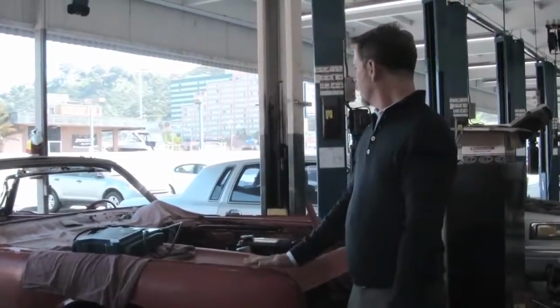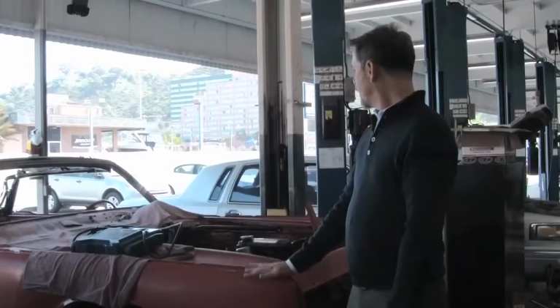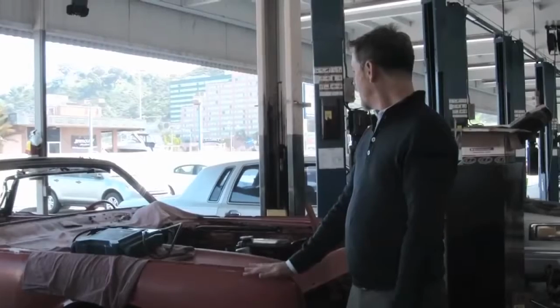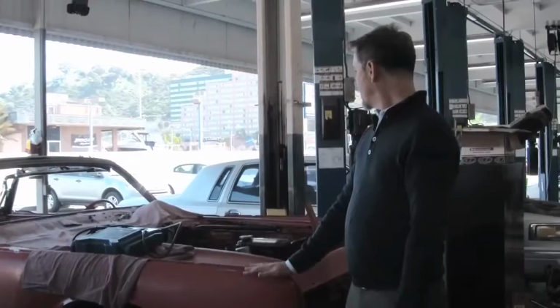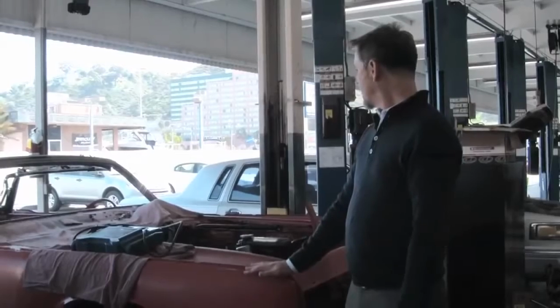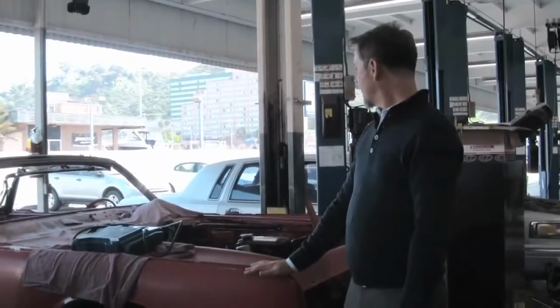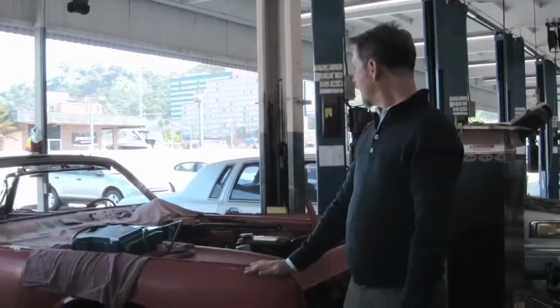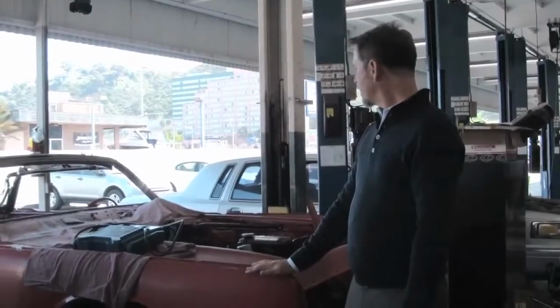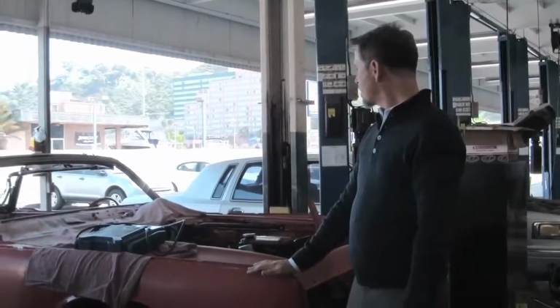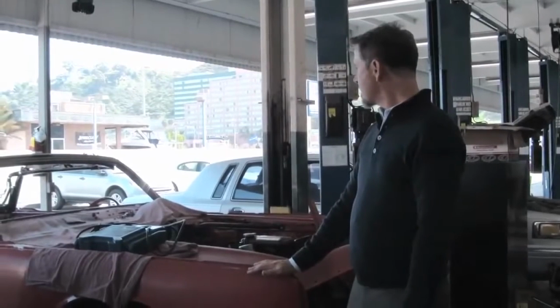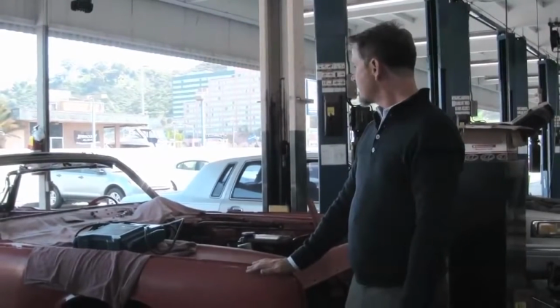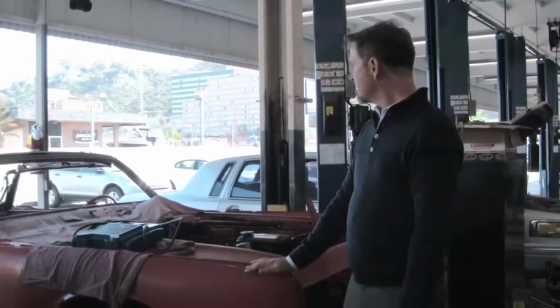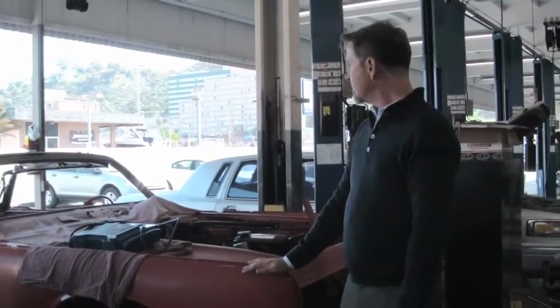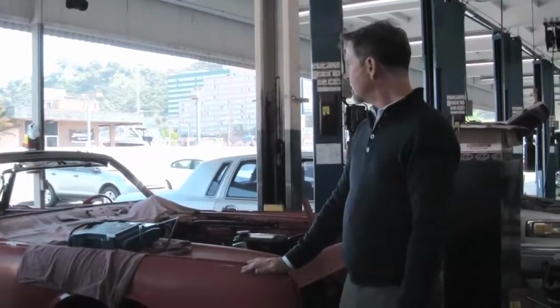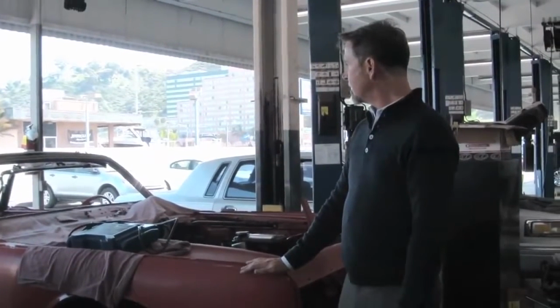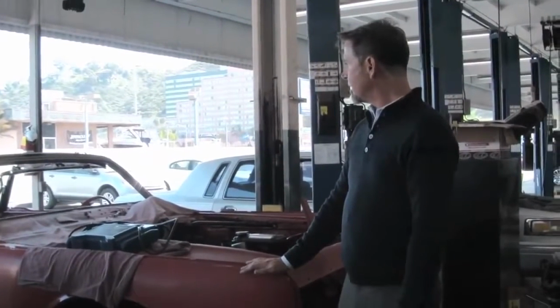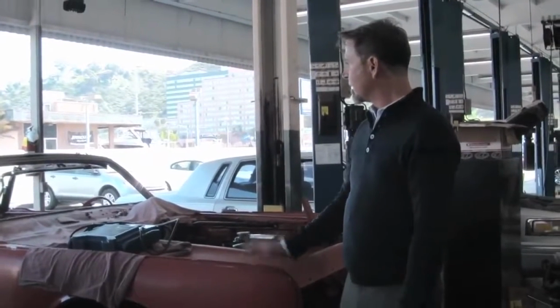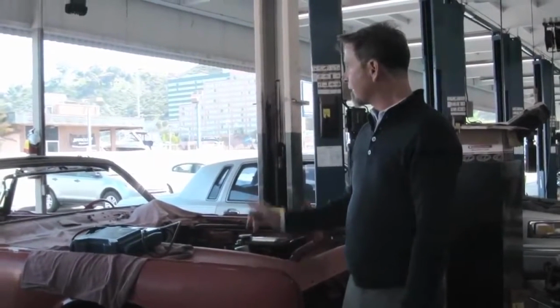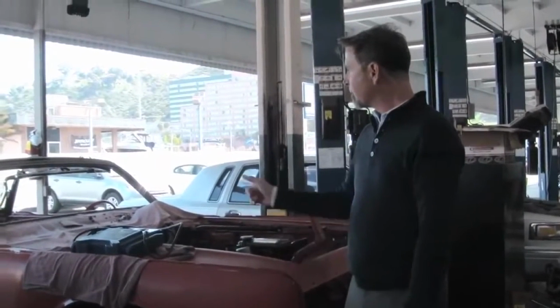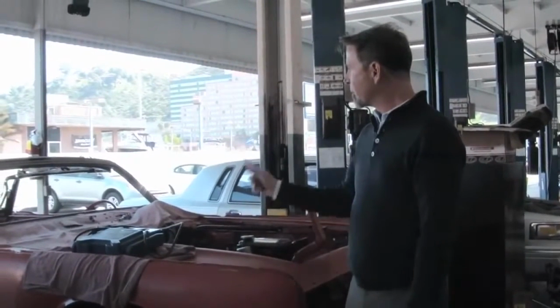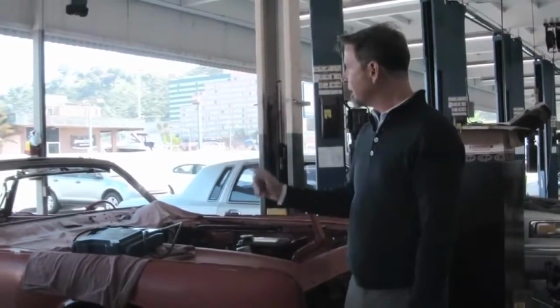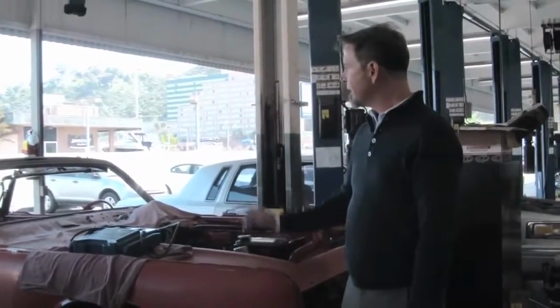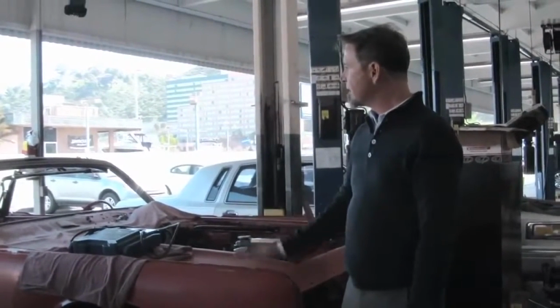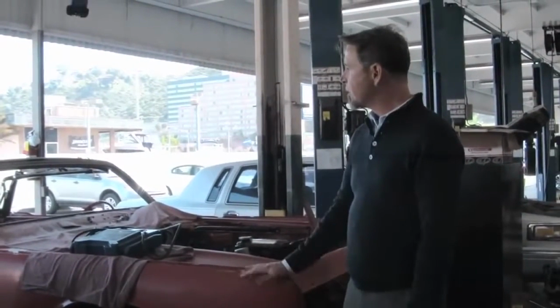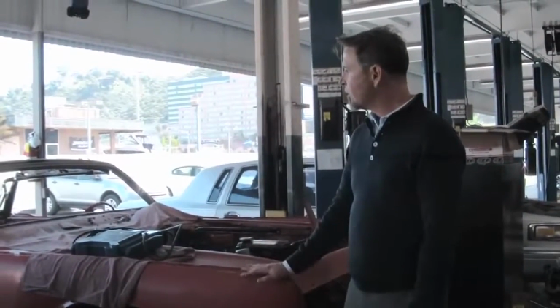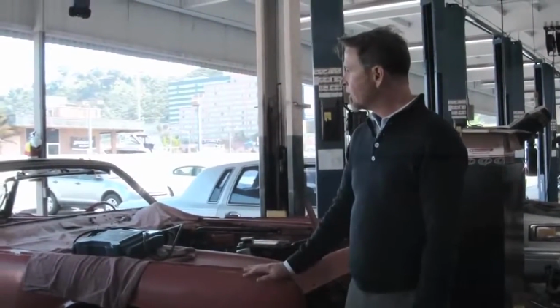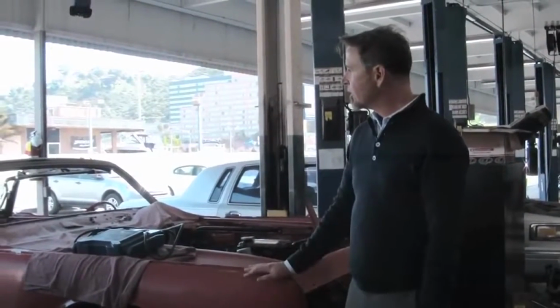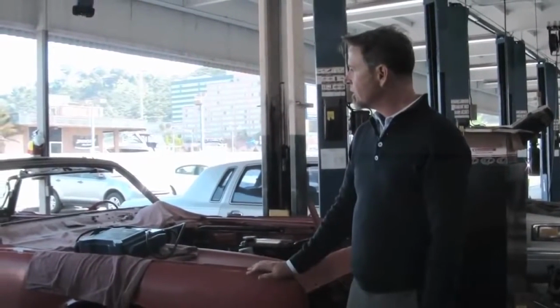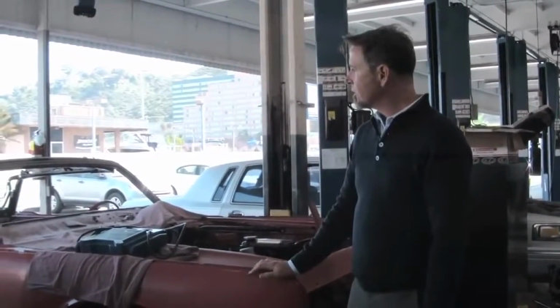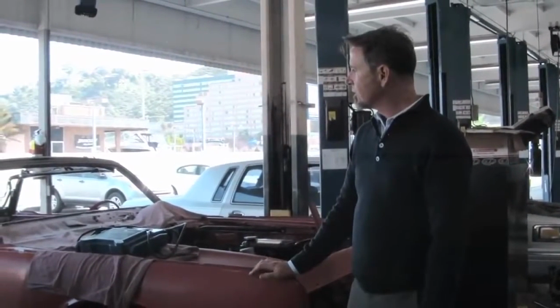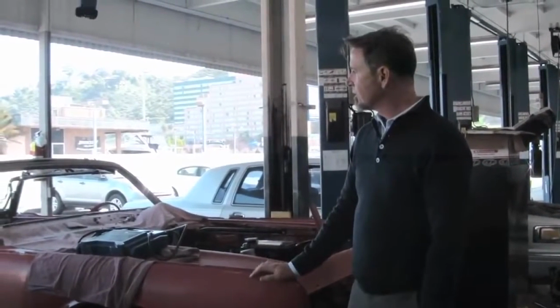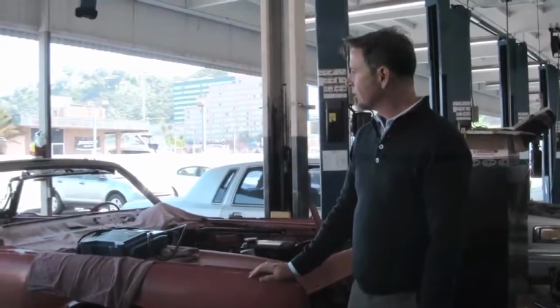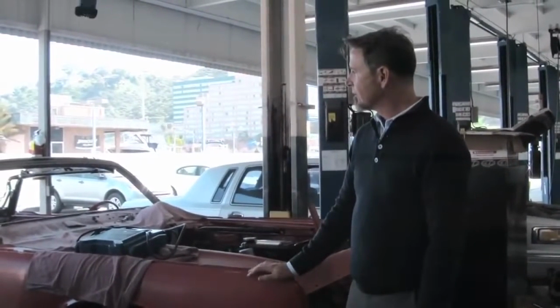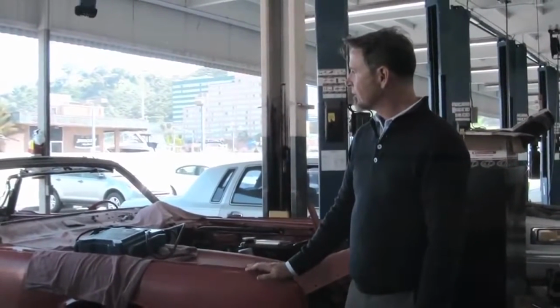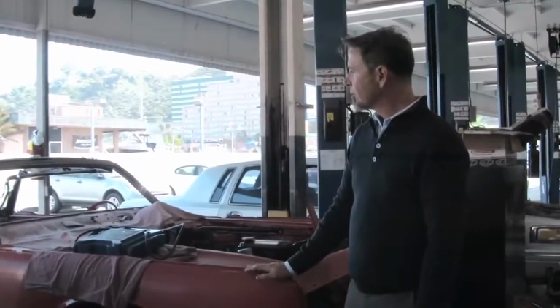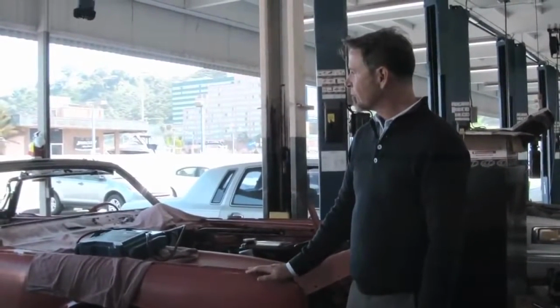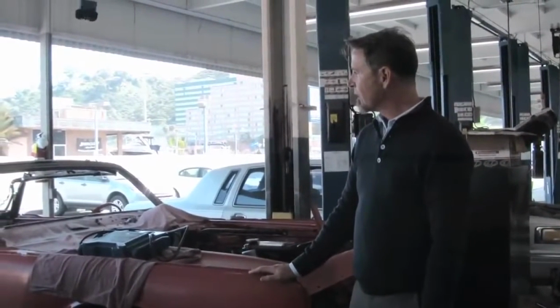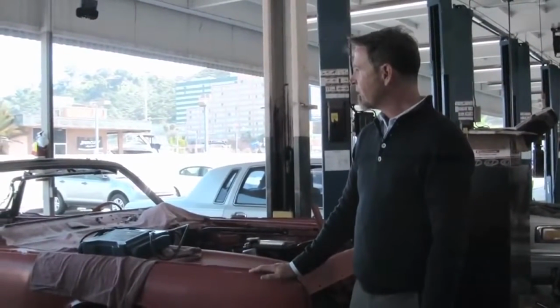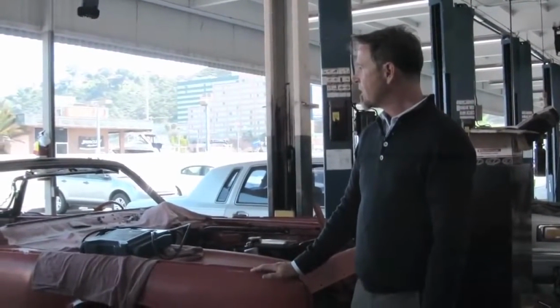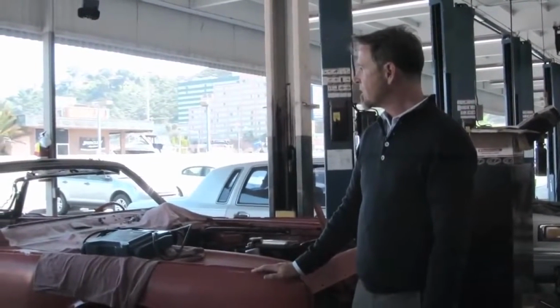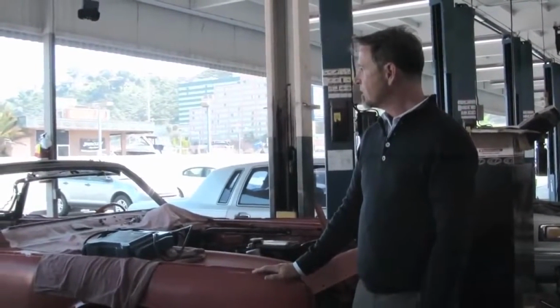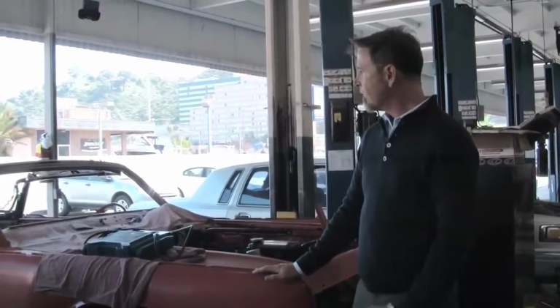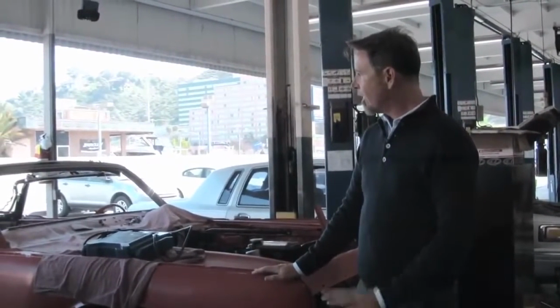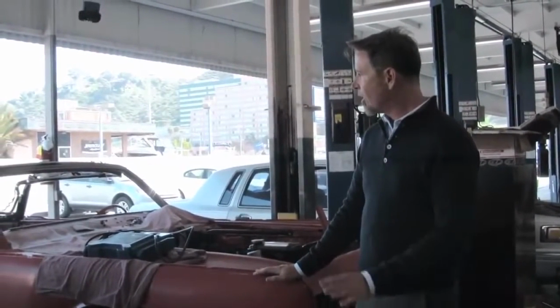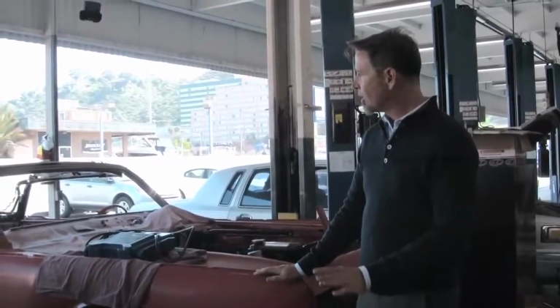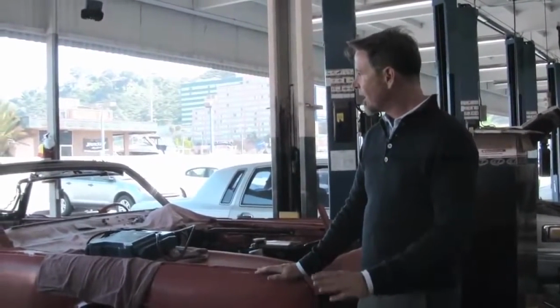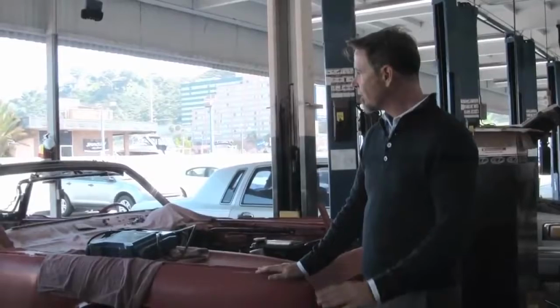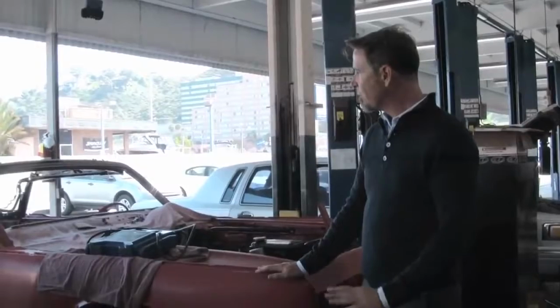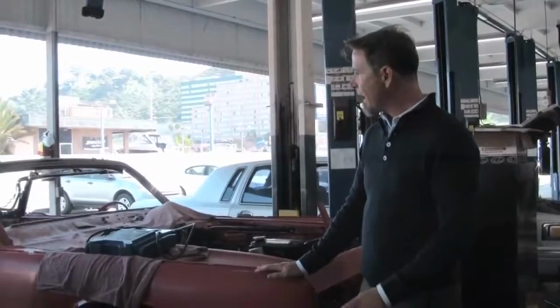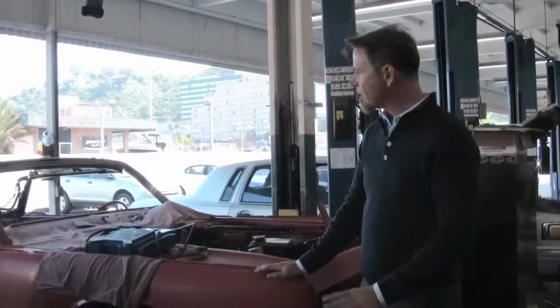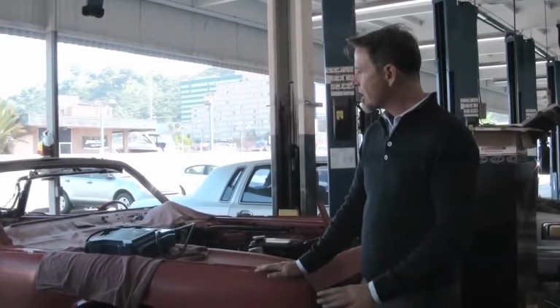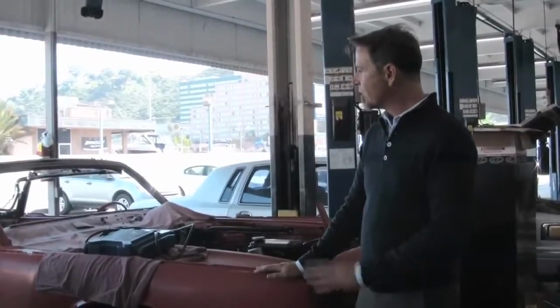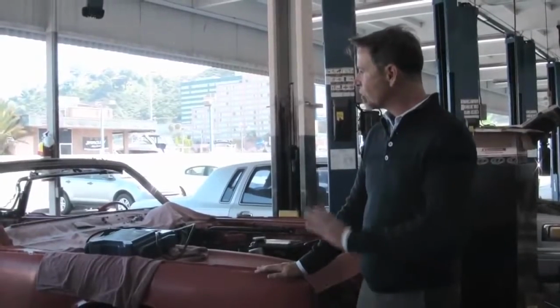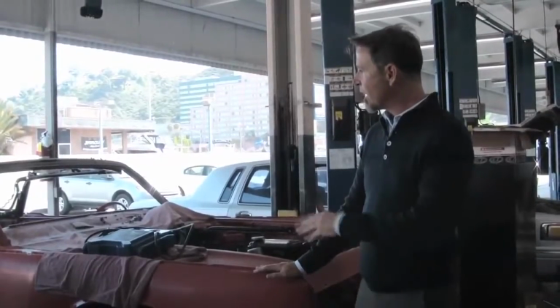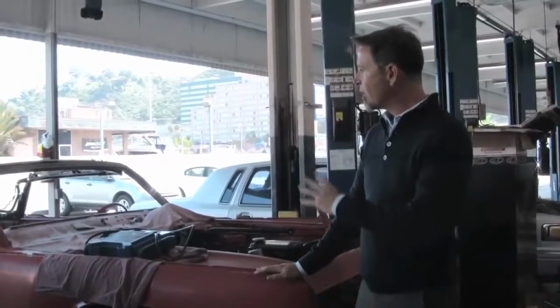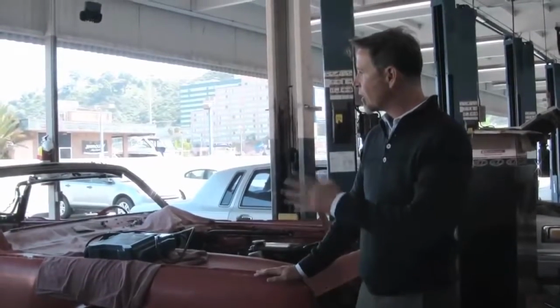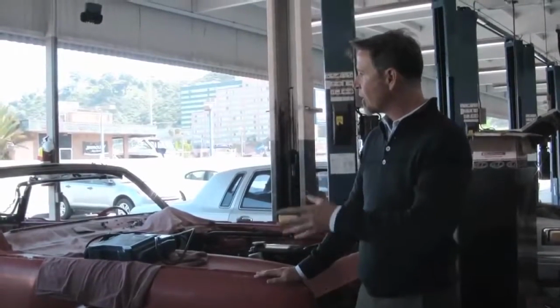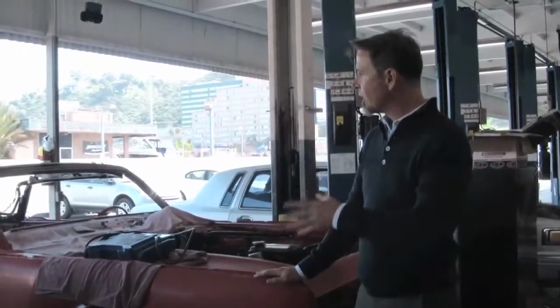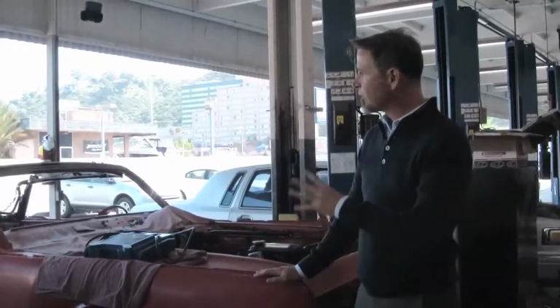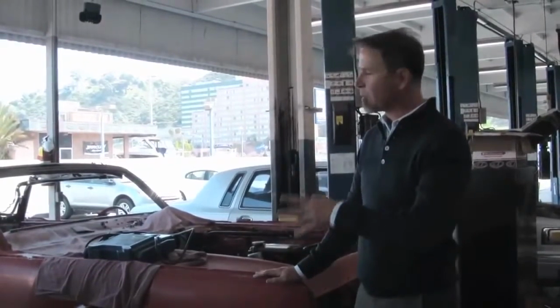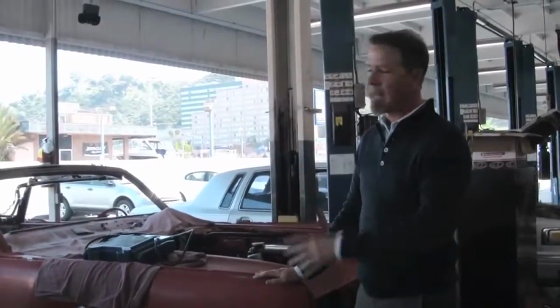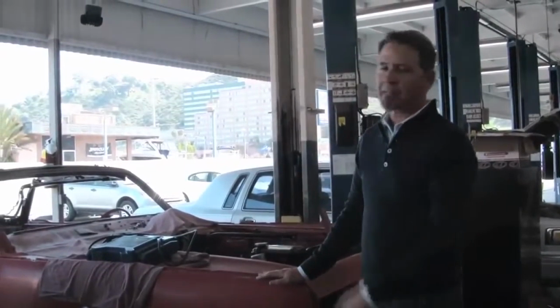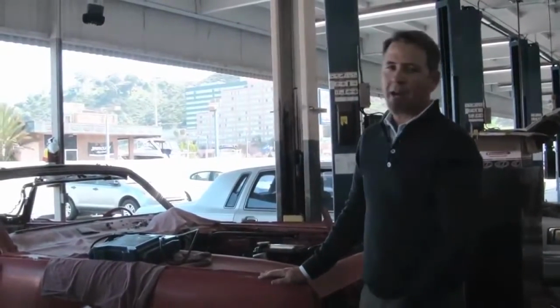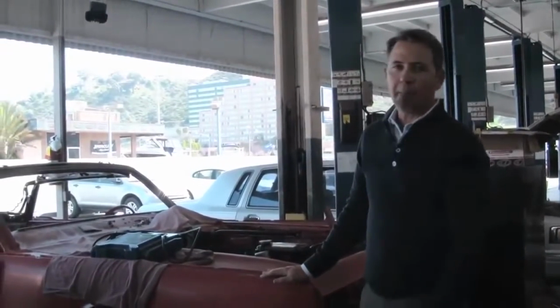We've gone through the electrical system, complete interior renovation, all leather matching, red on red with a black top.